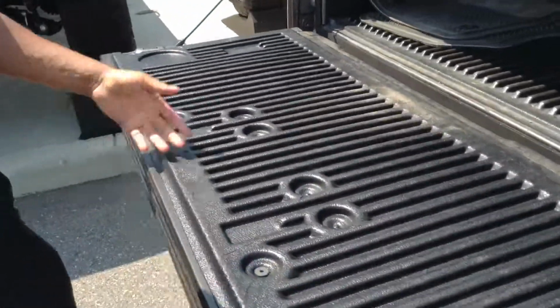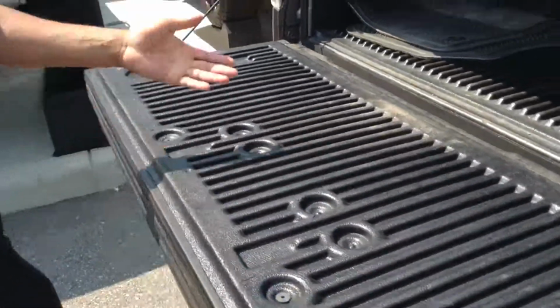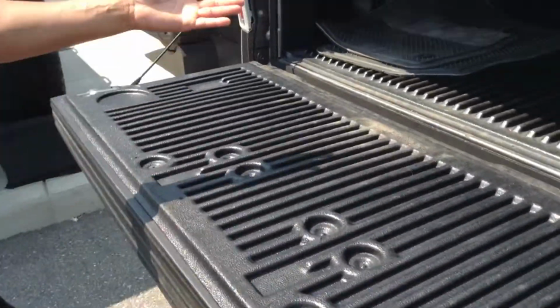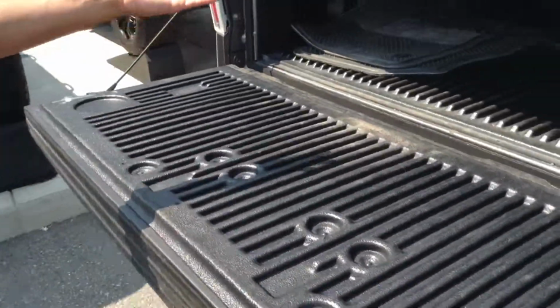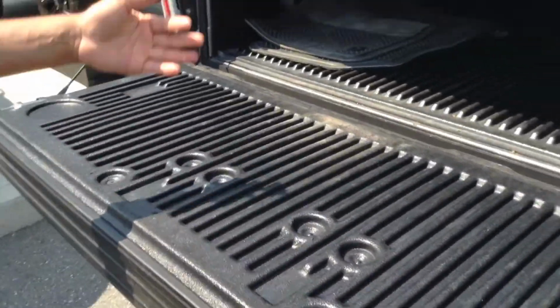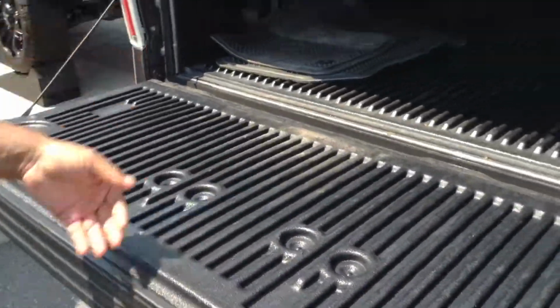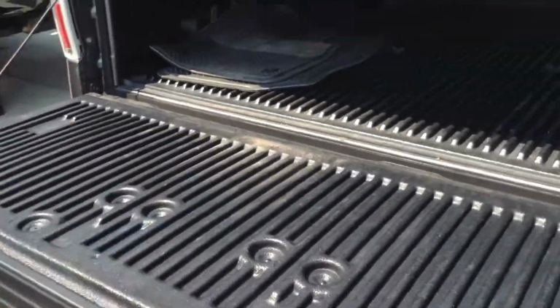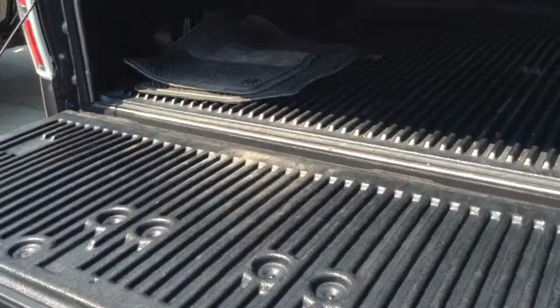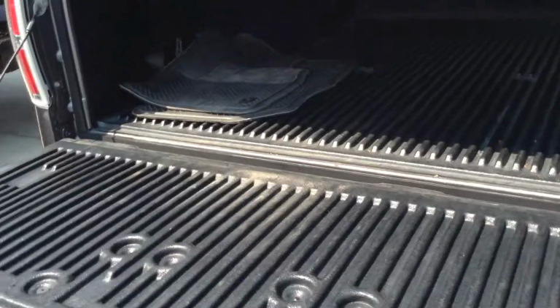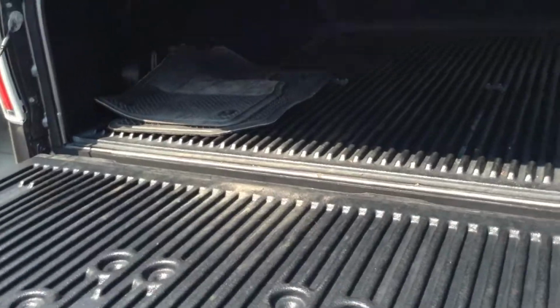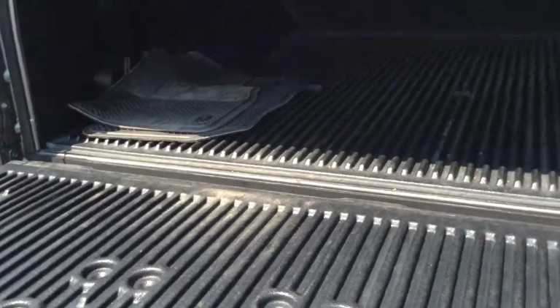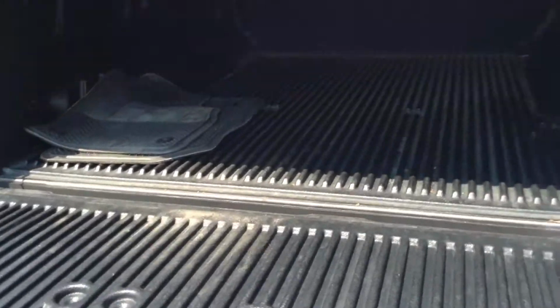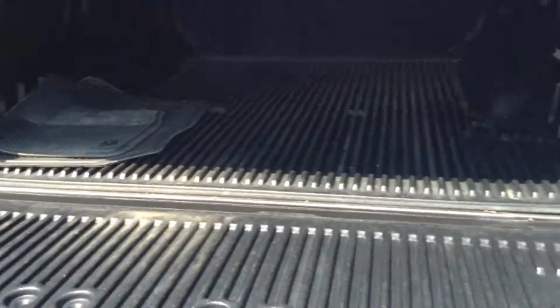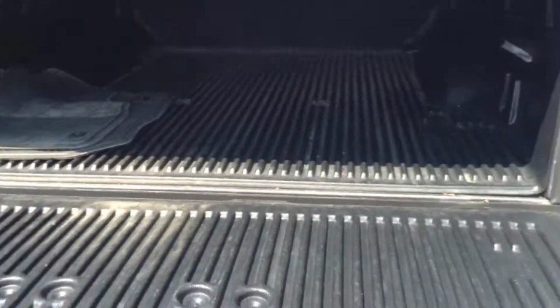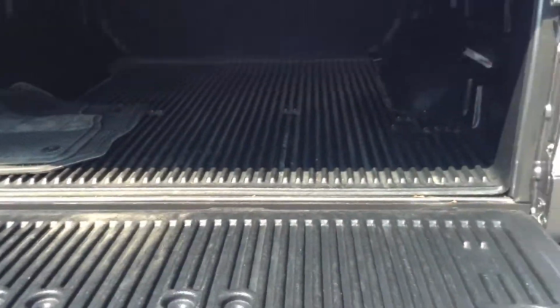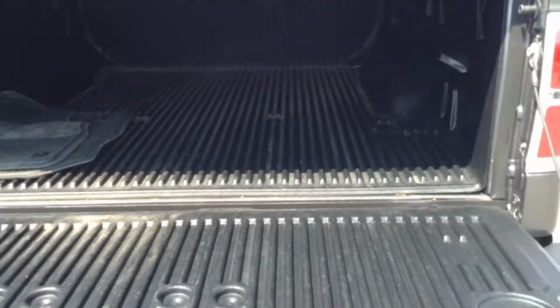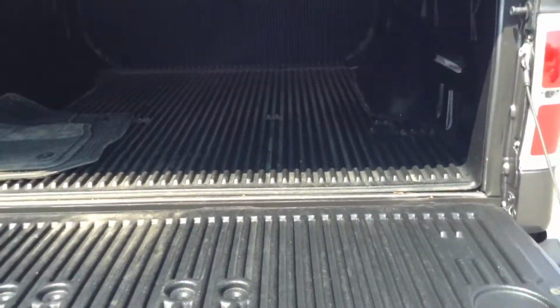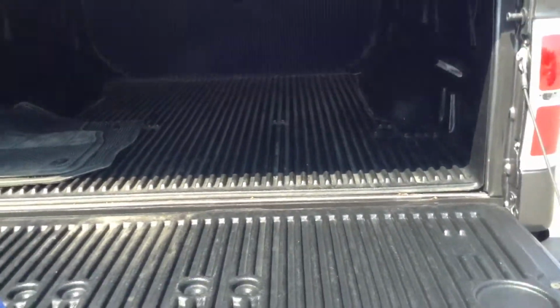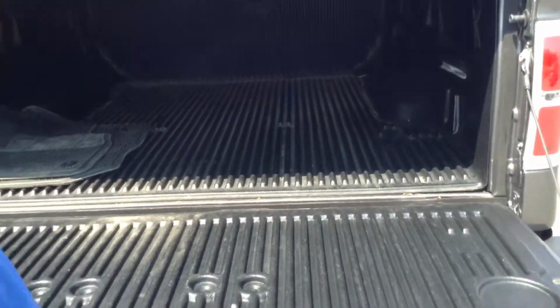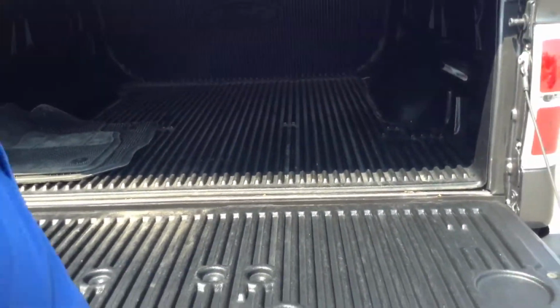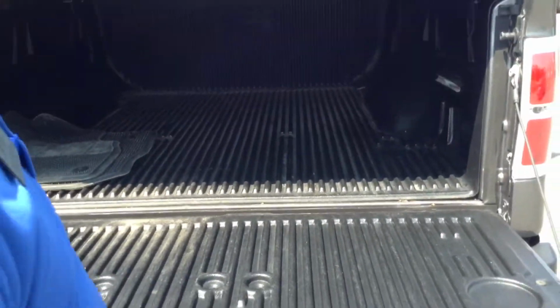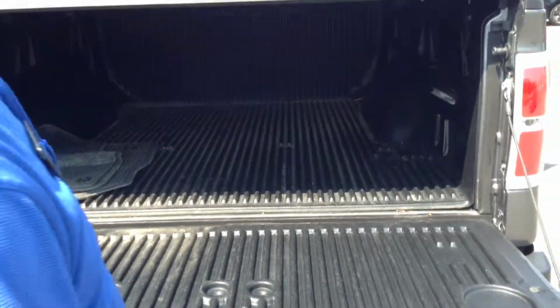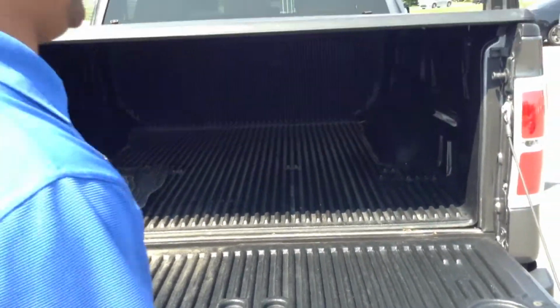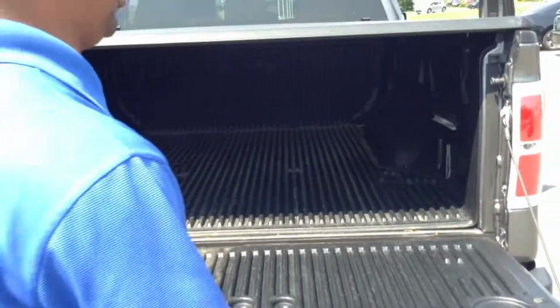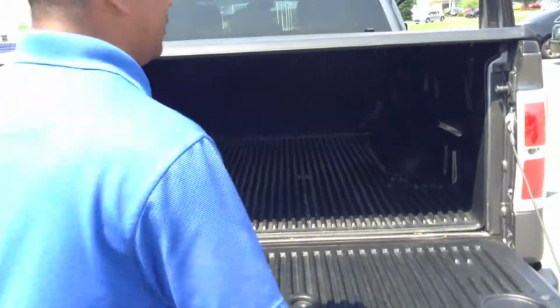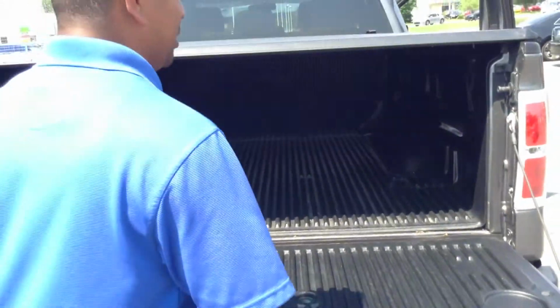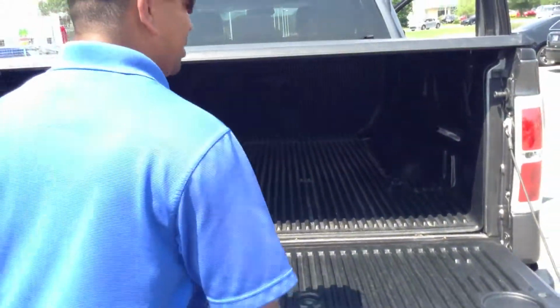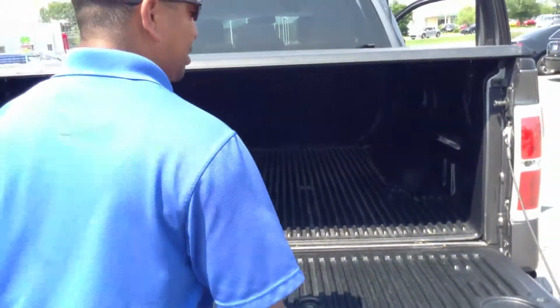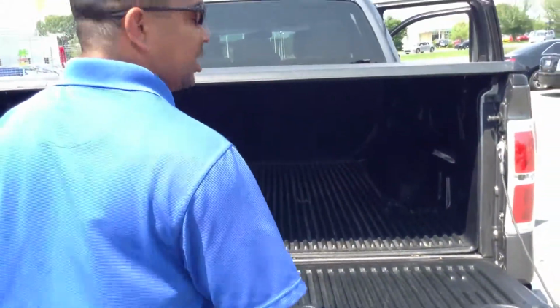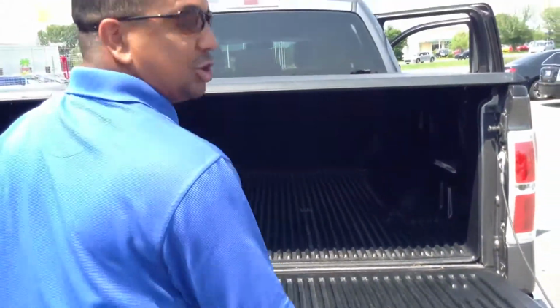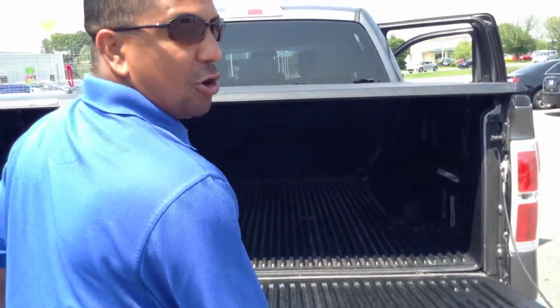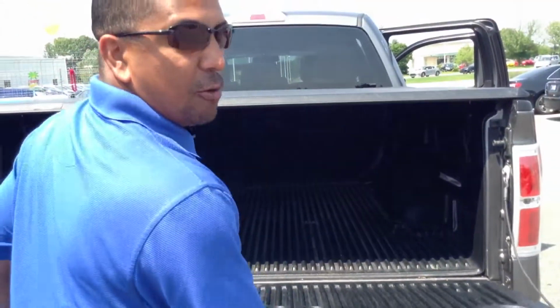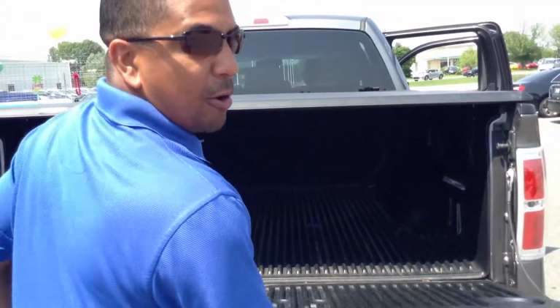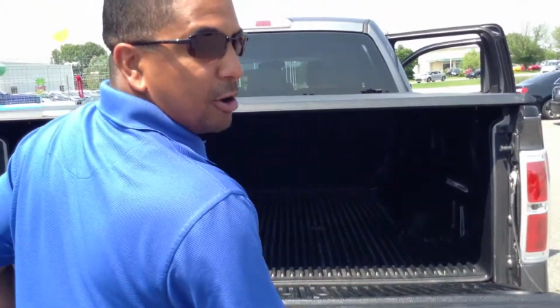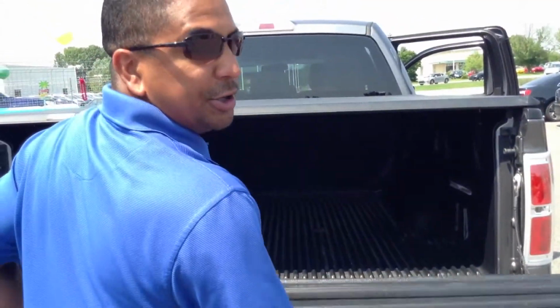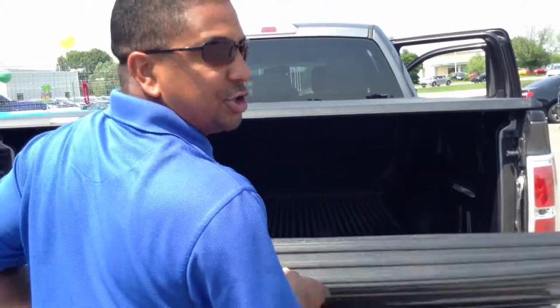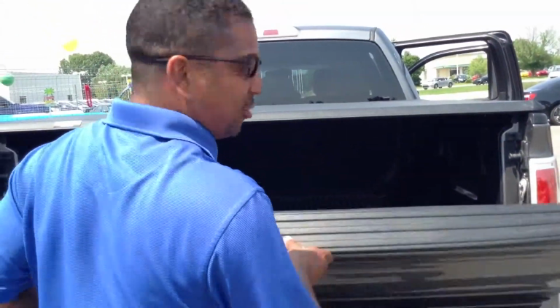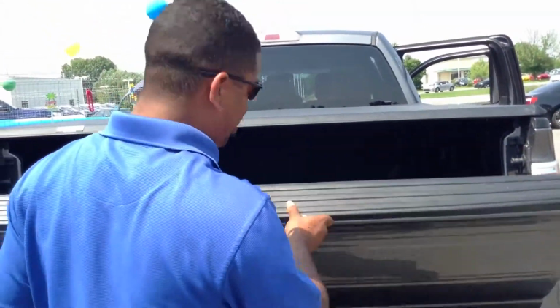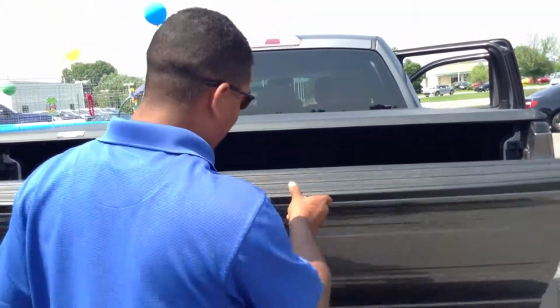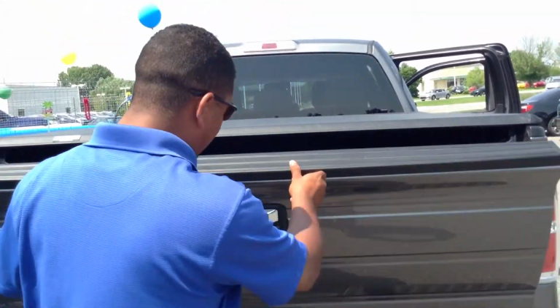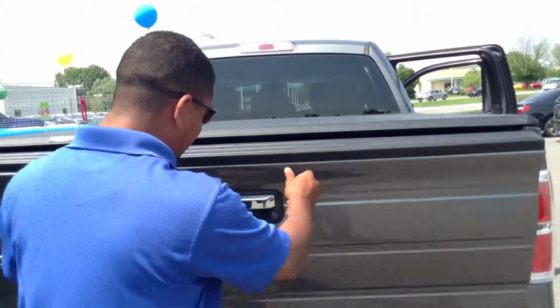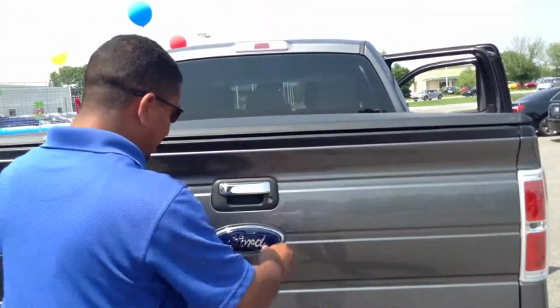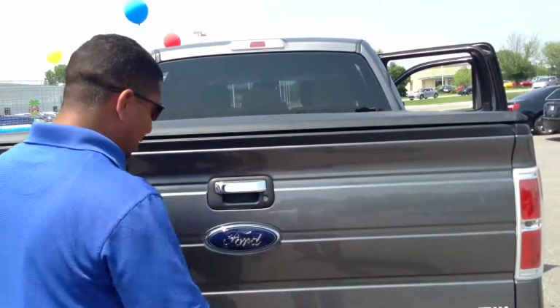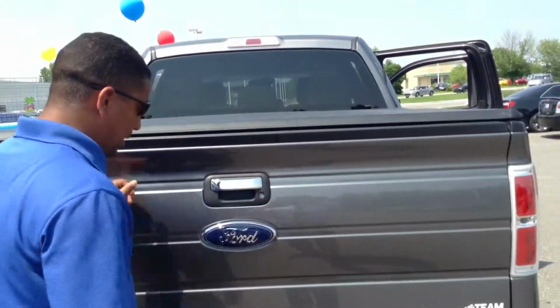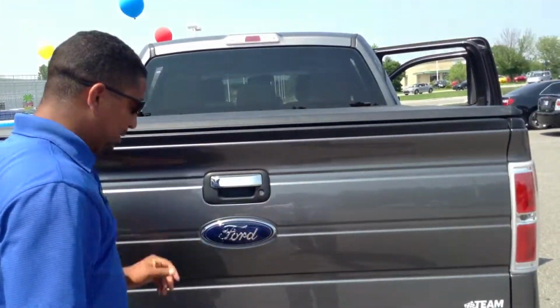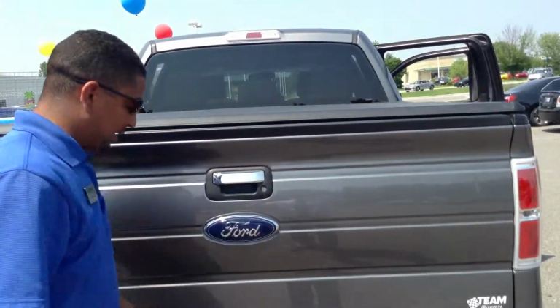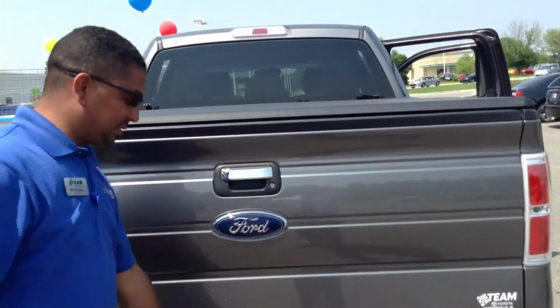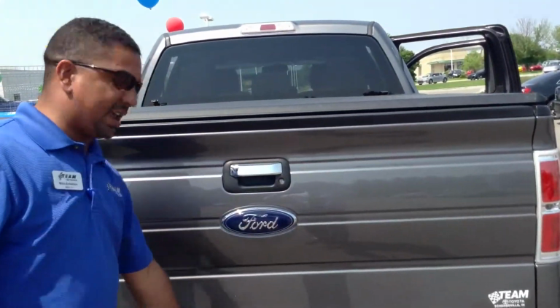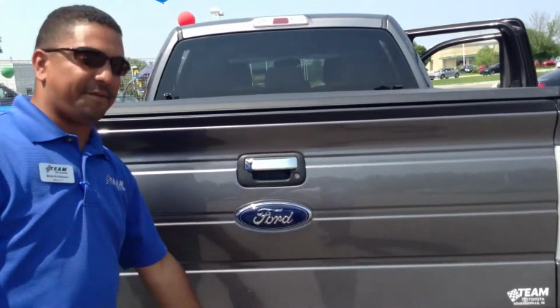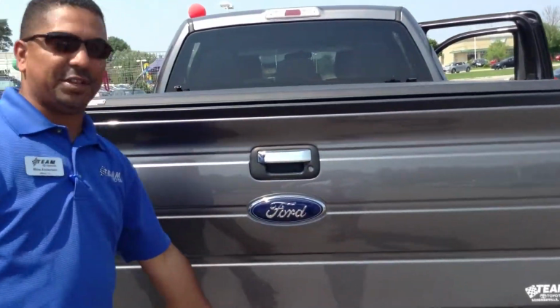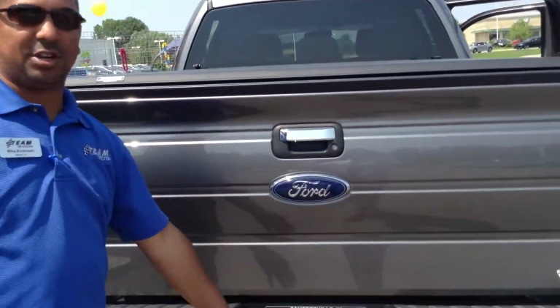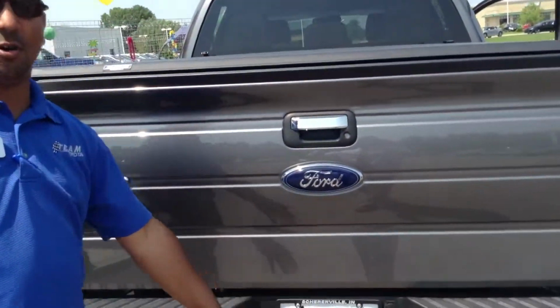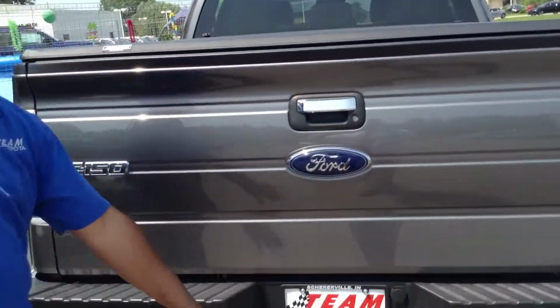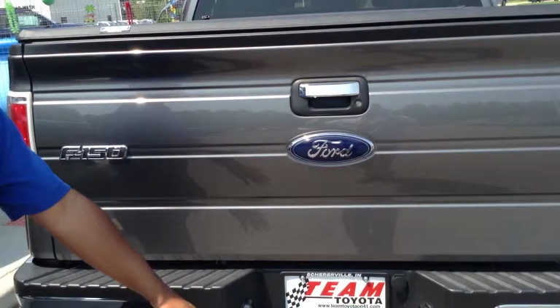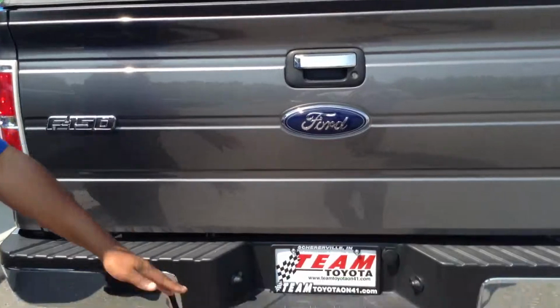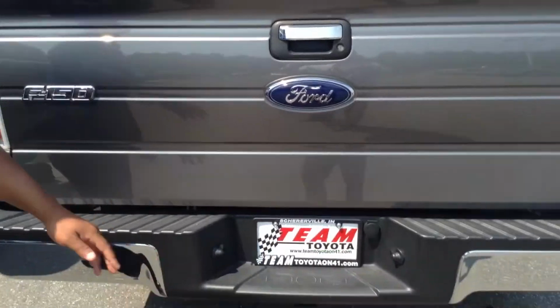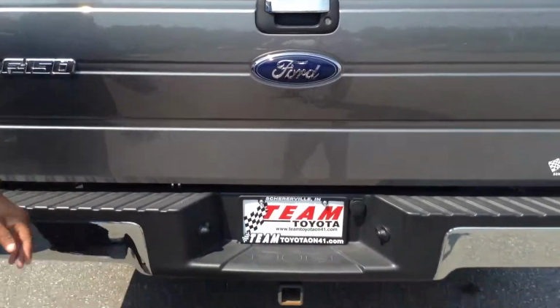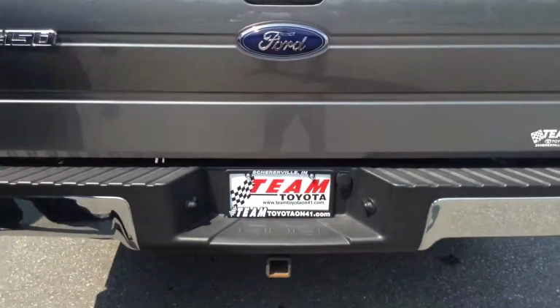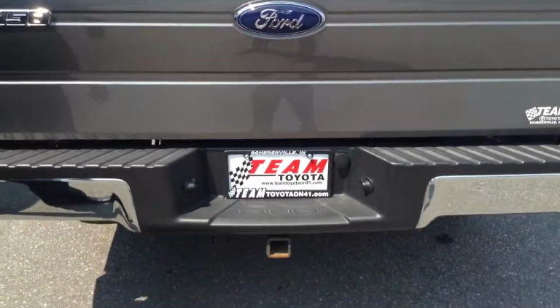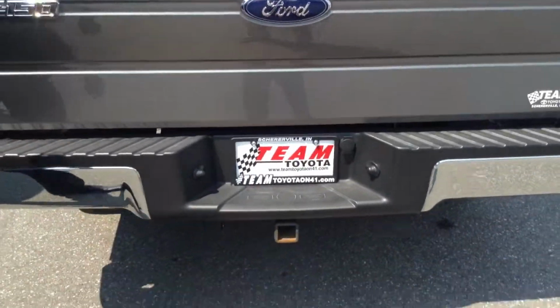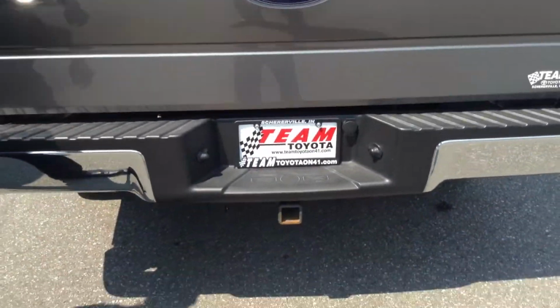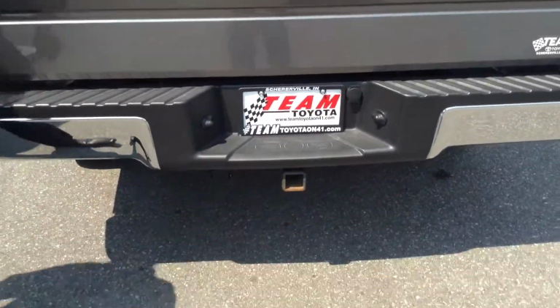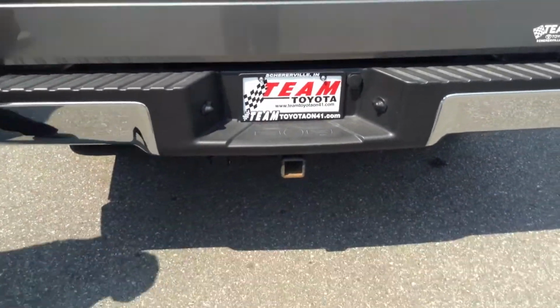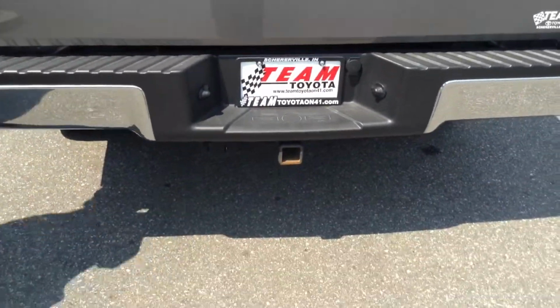And of course, plenty of room to do whatever it is you need to do. It's your world, it's your truck. It does have the tow capacity on here as well.